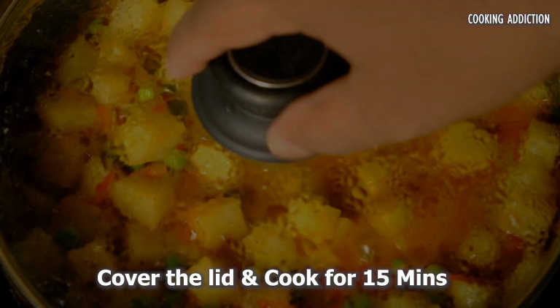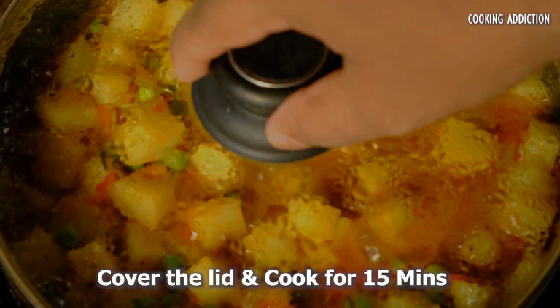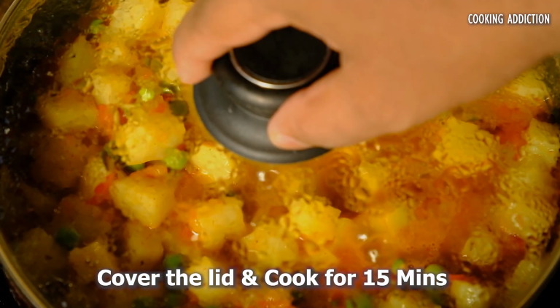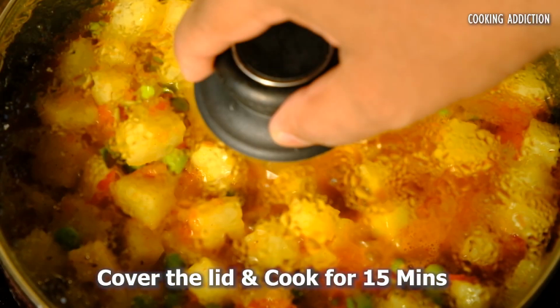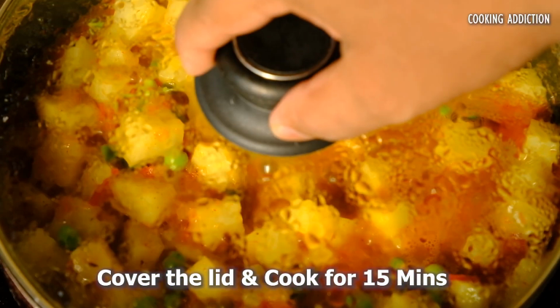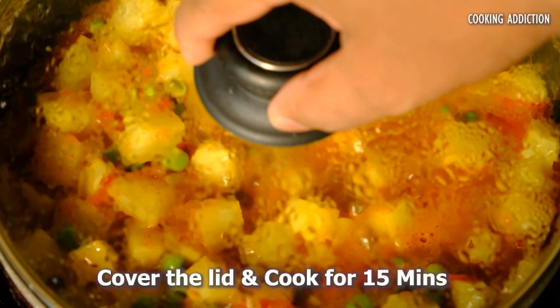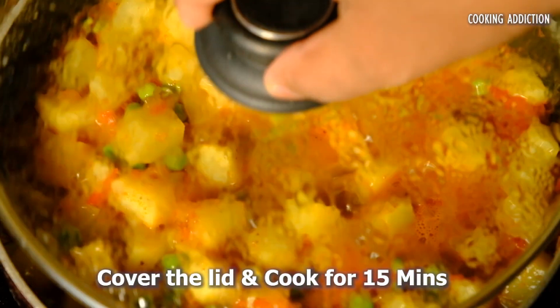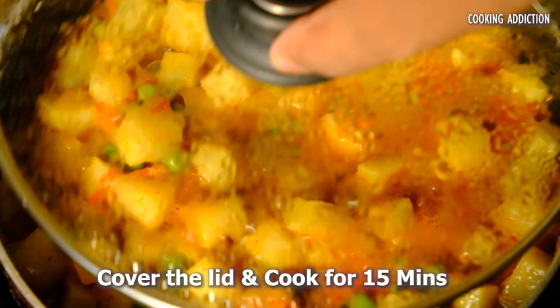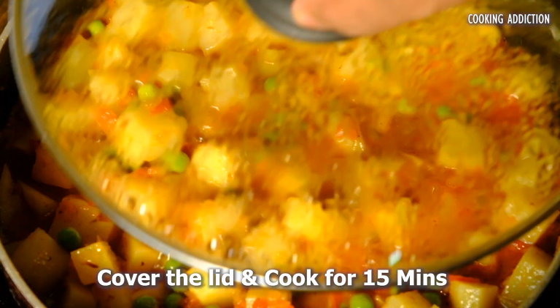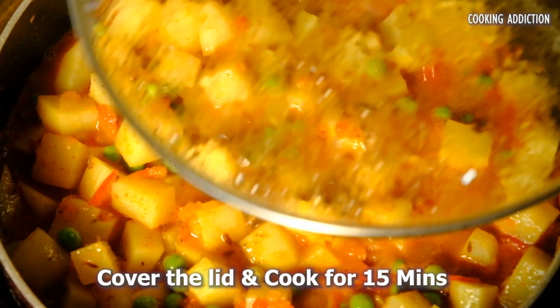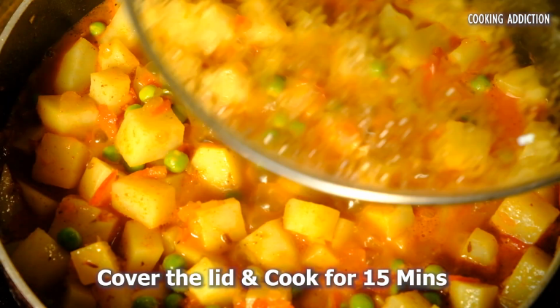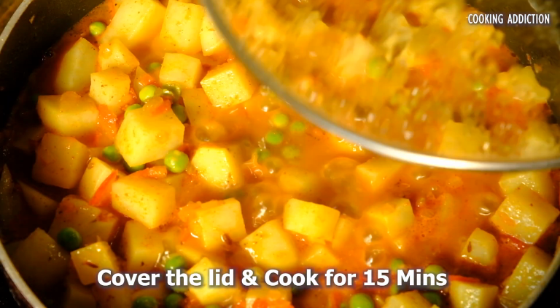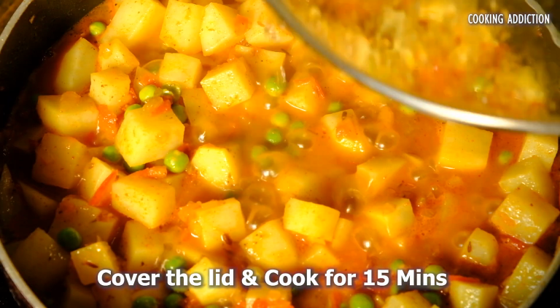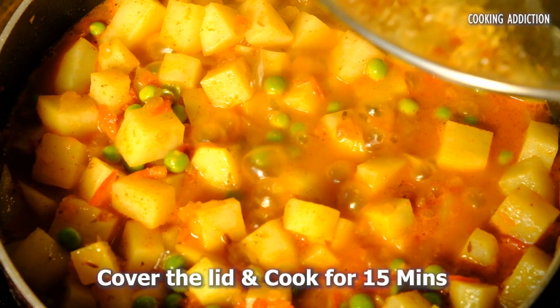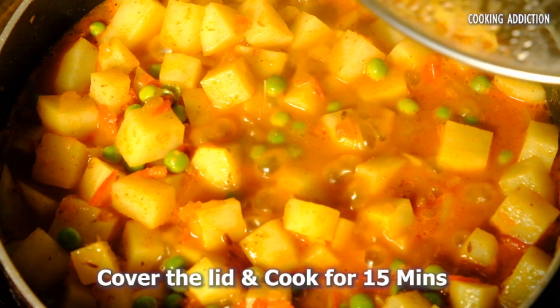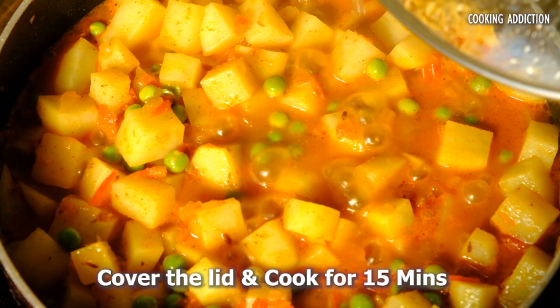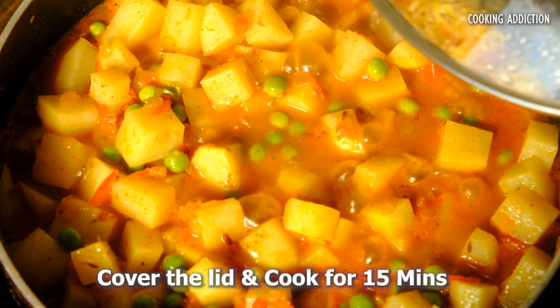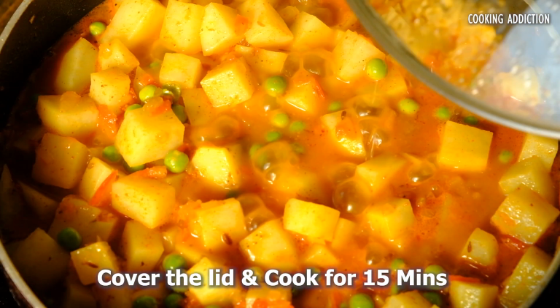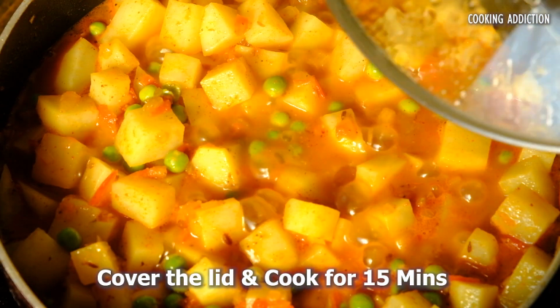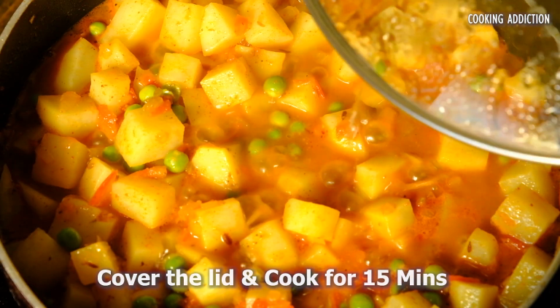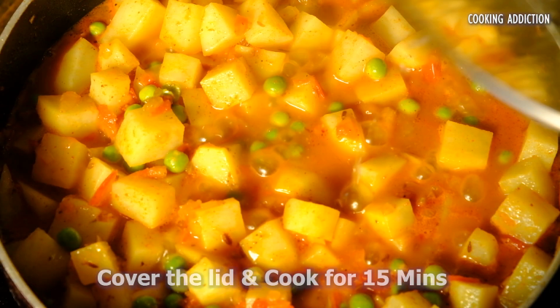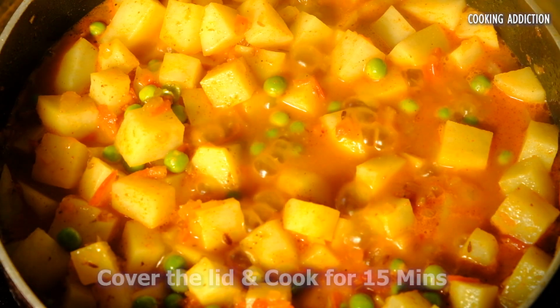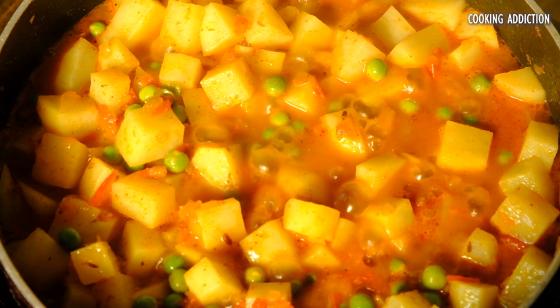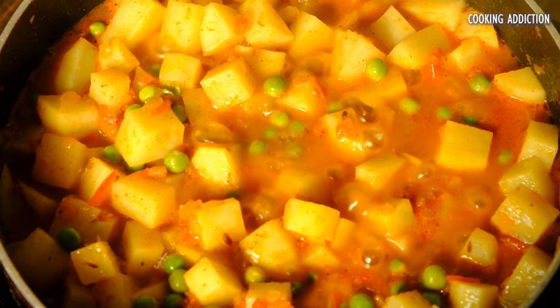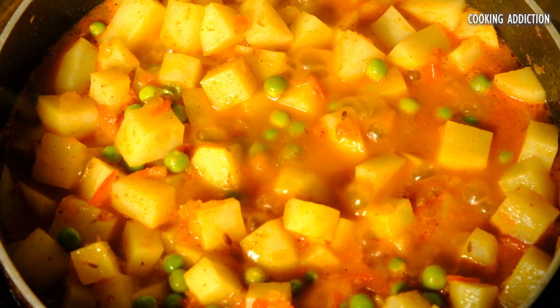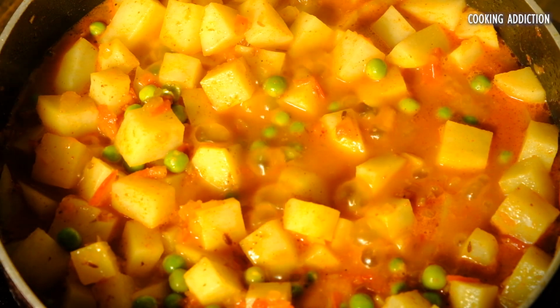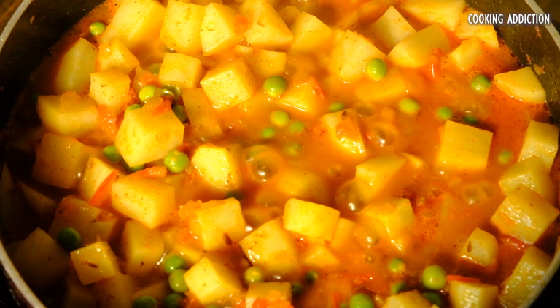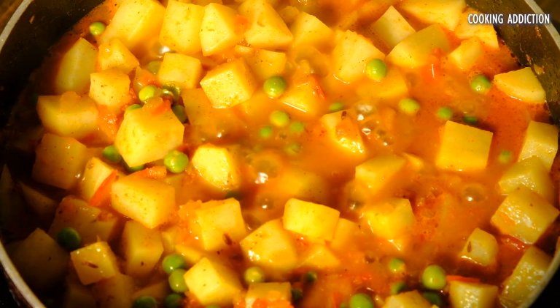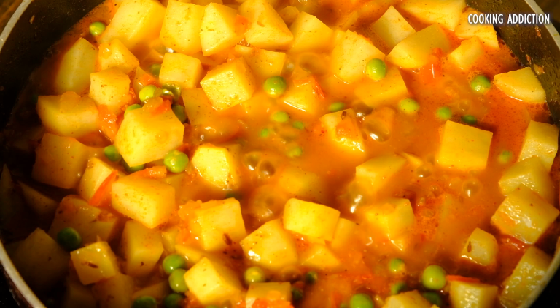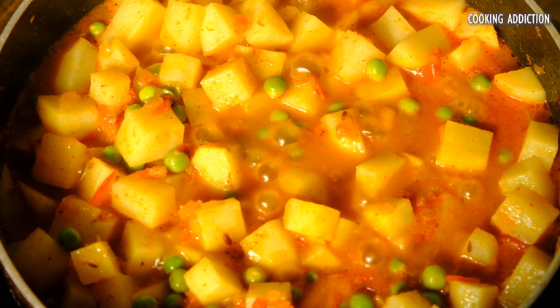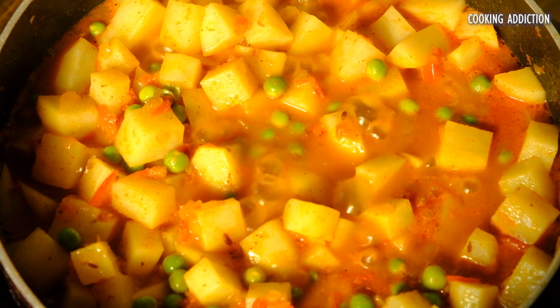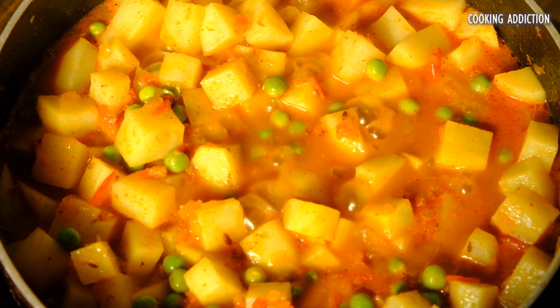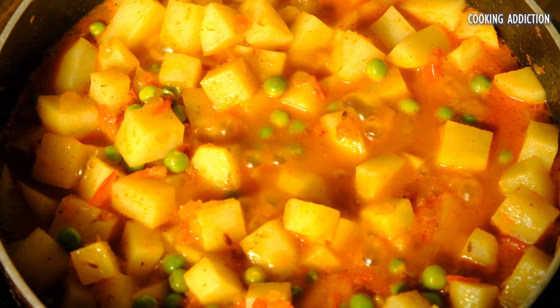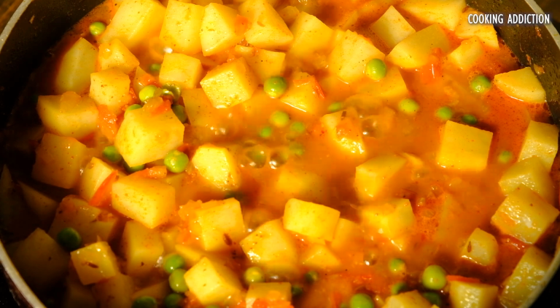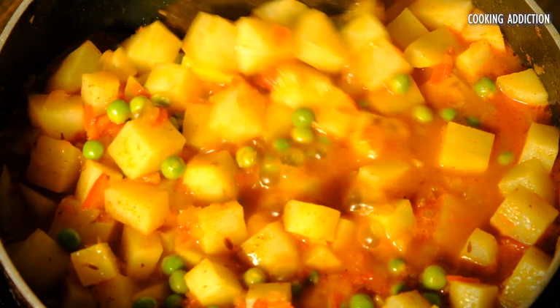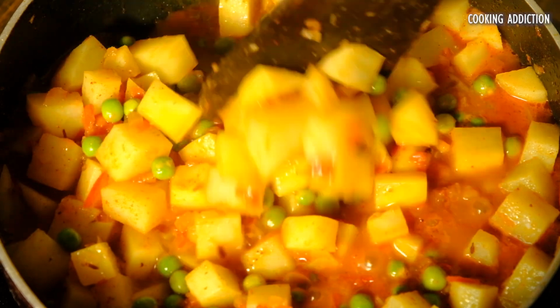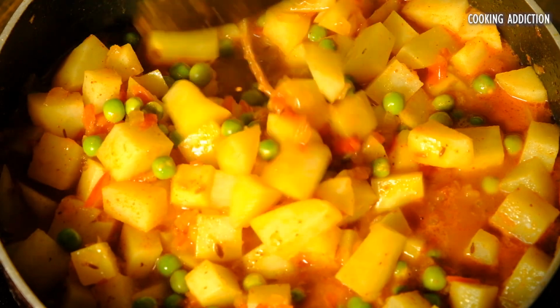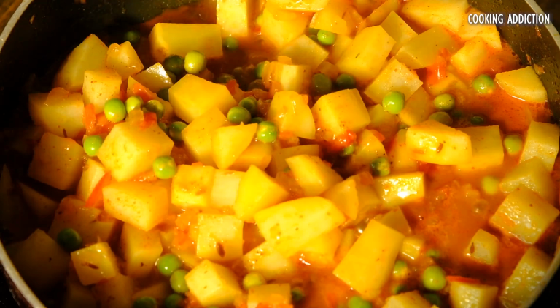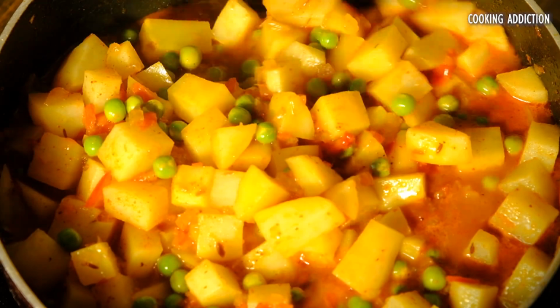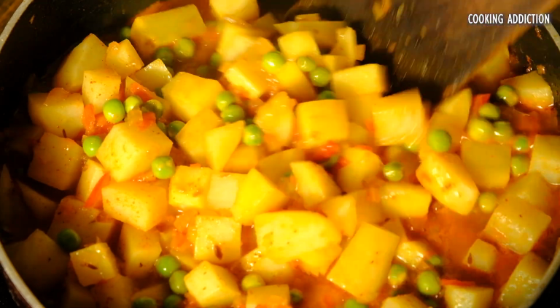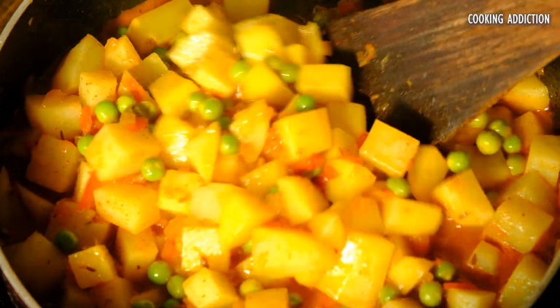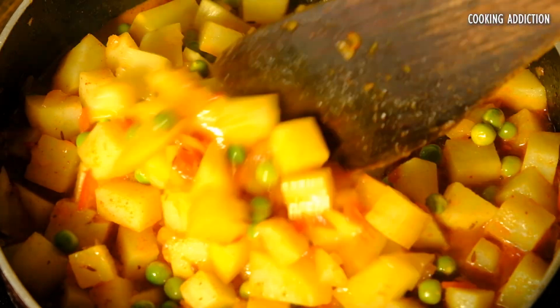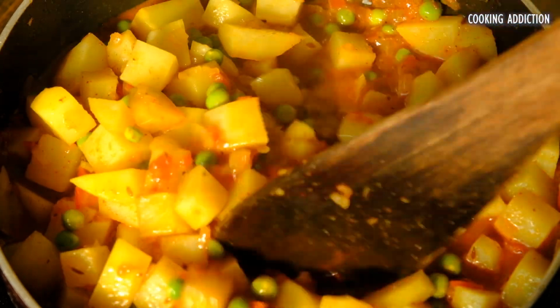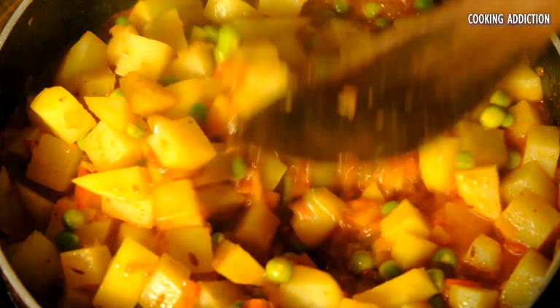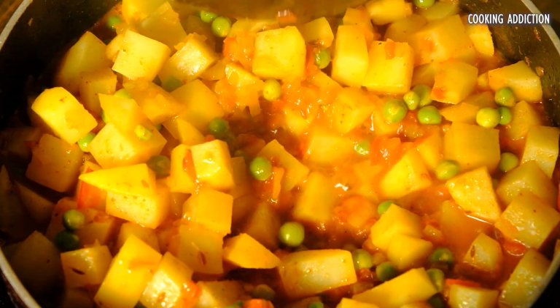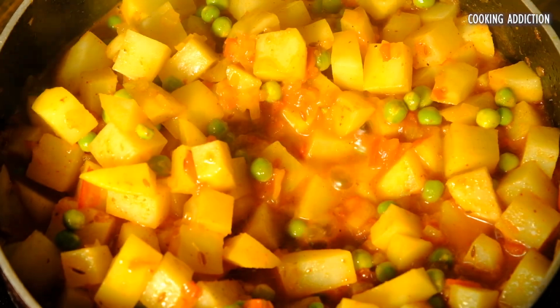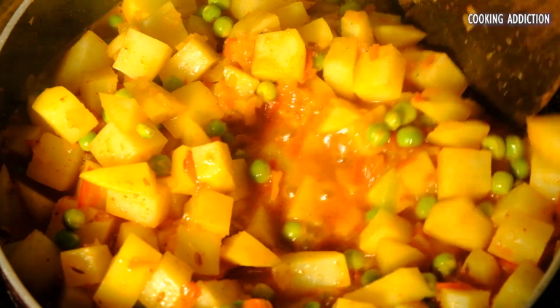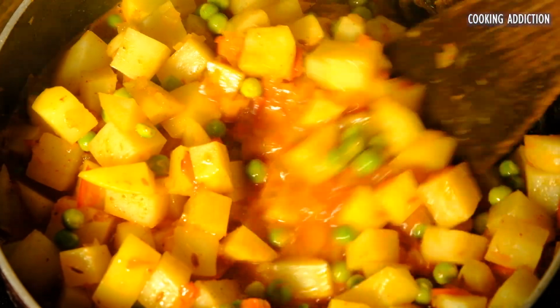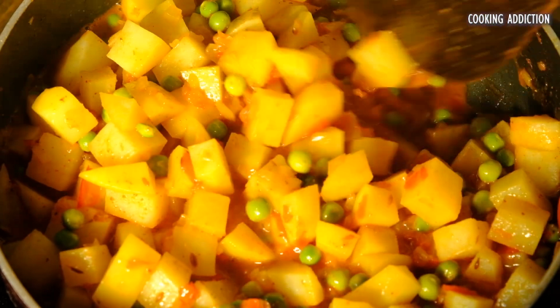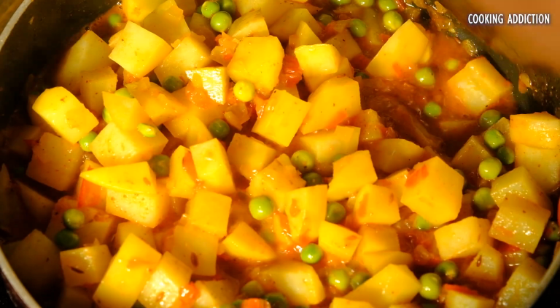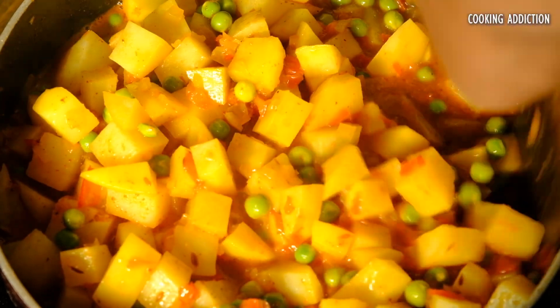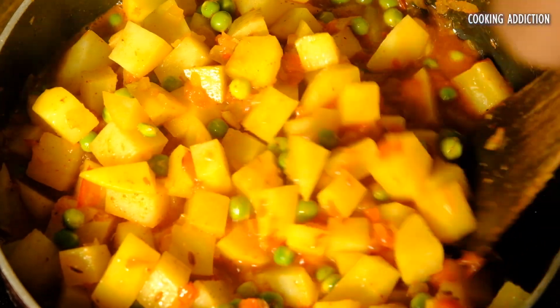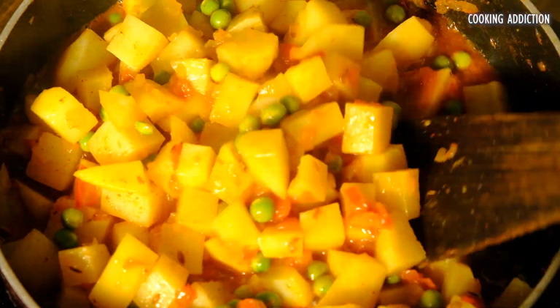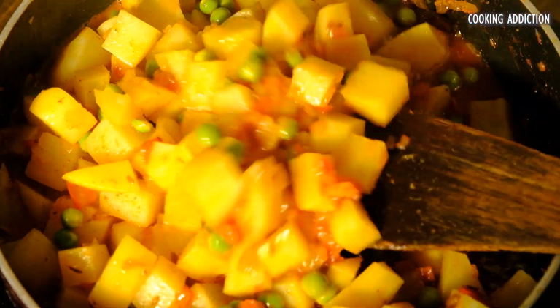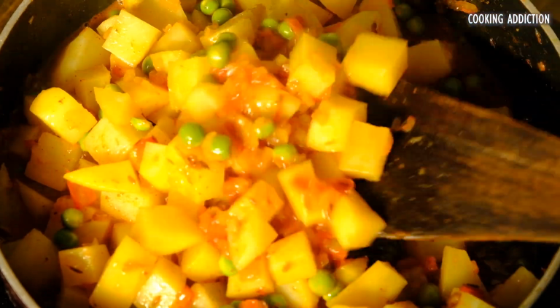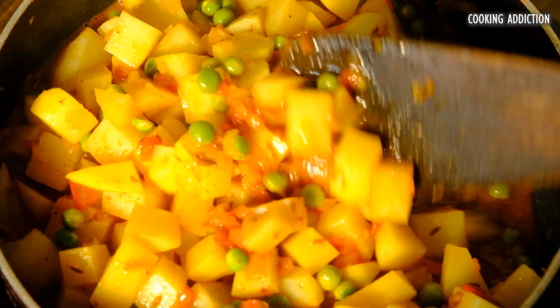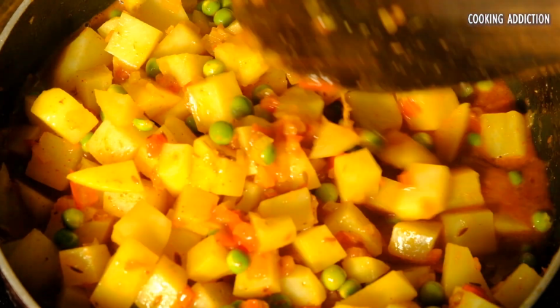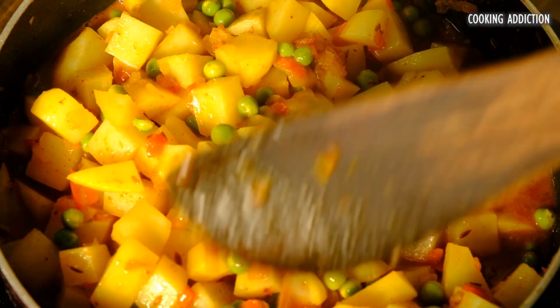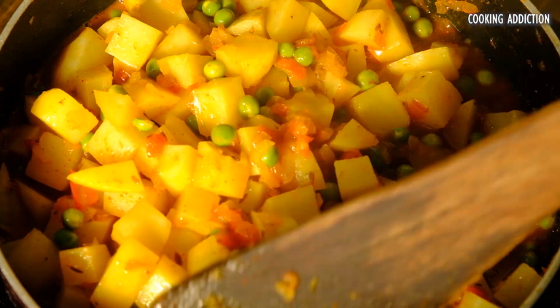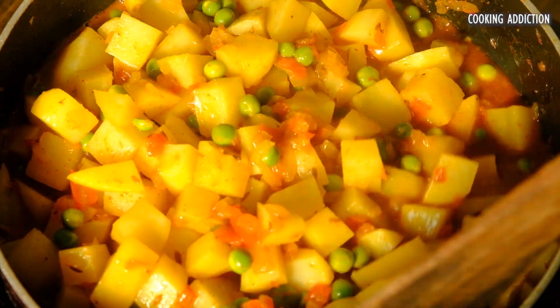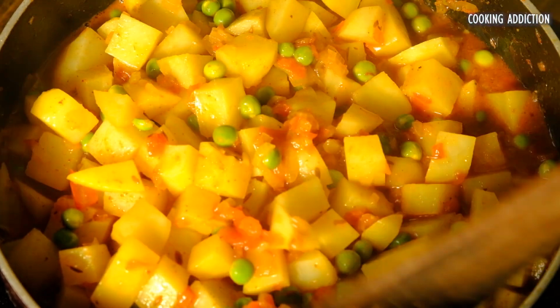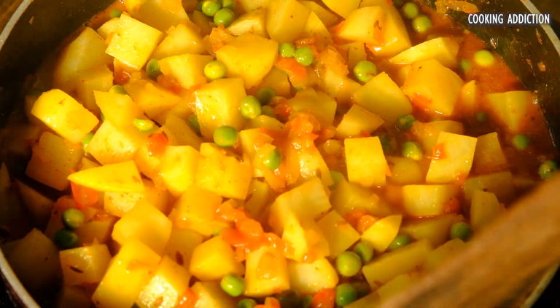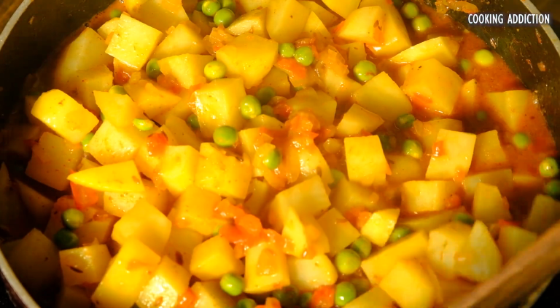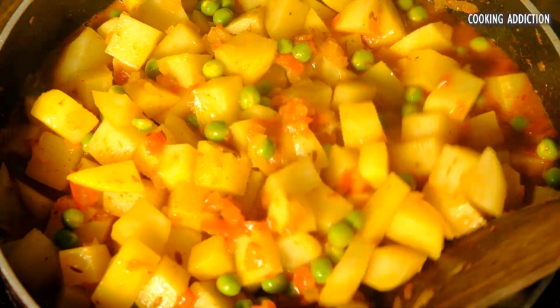Then open the lid and give a good mix and add some chopped coriander leaves. Also check if you need more salt at this stage.